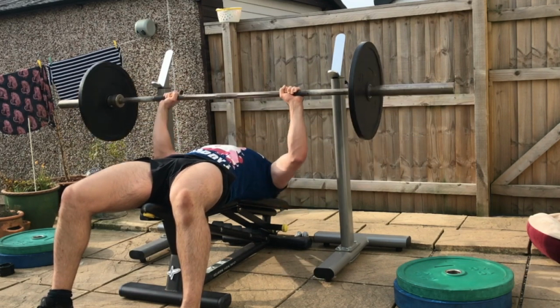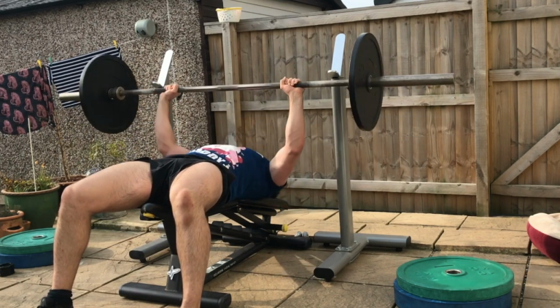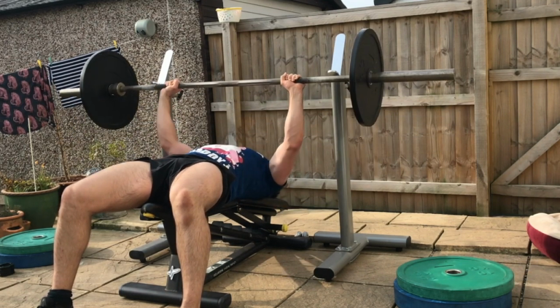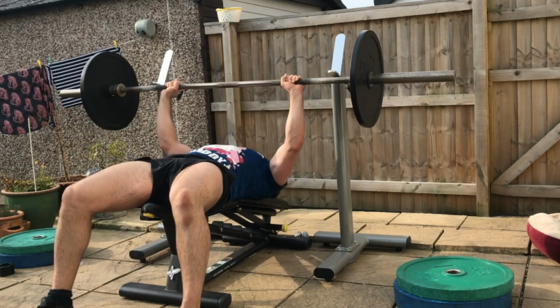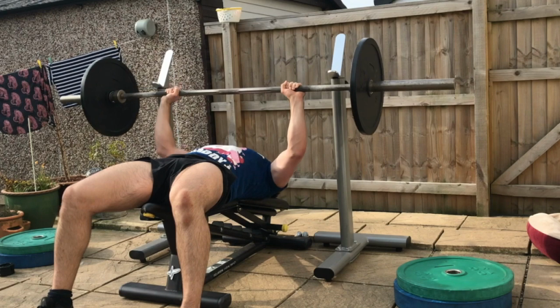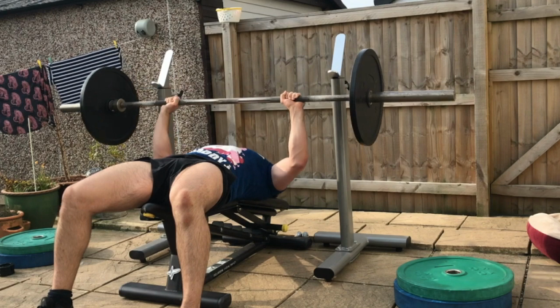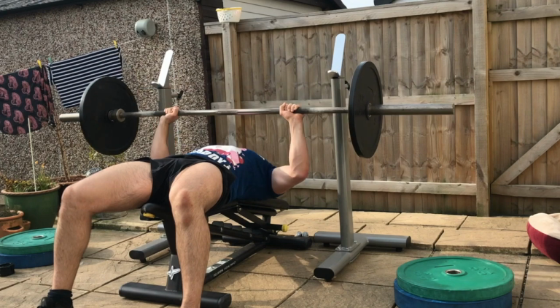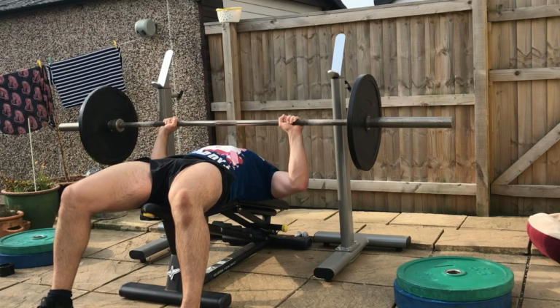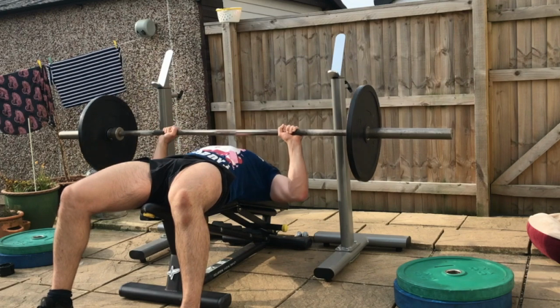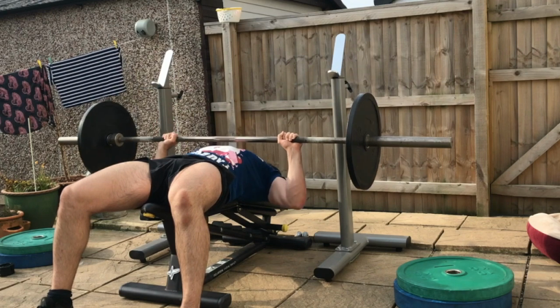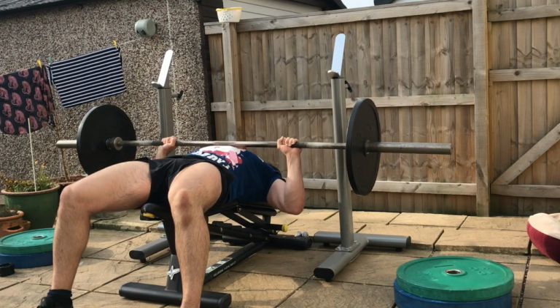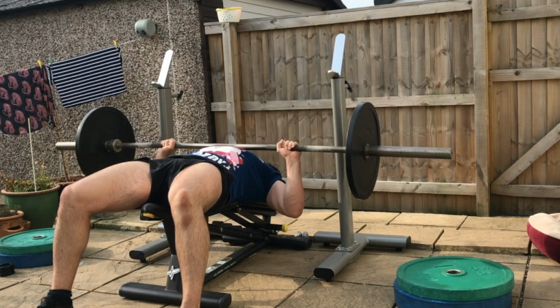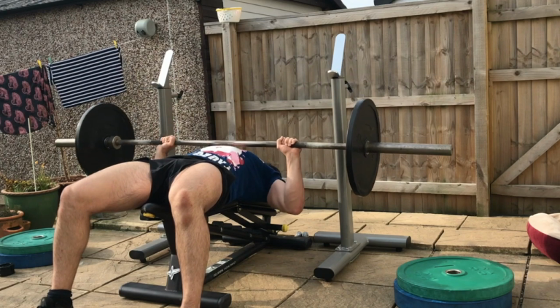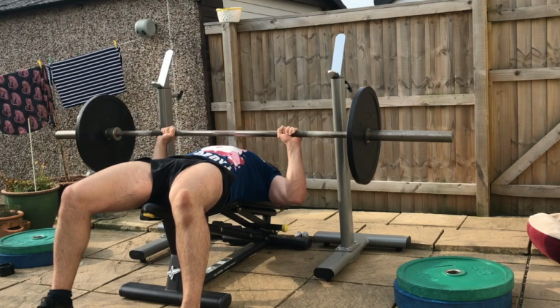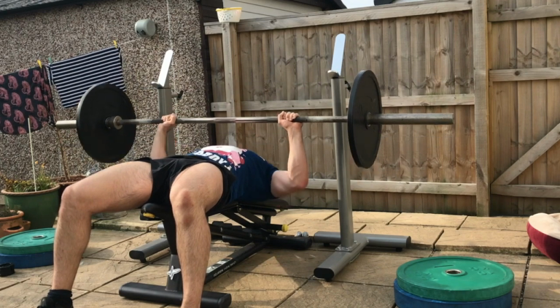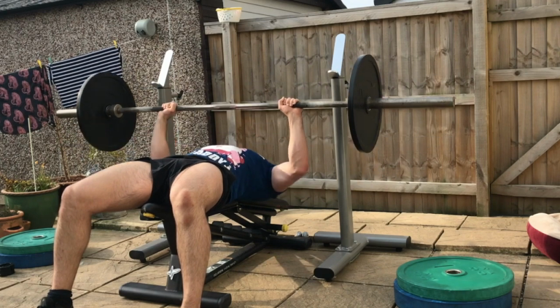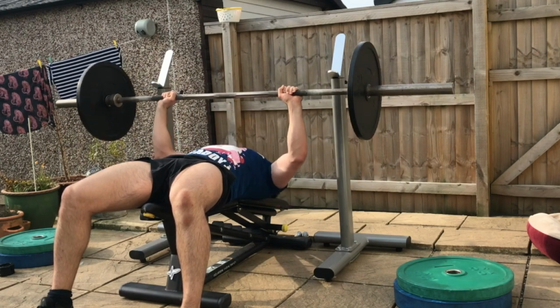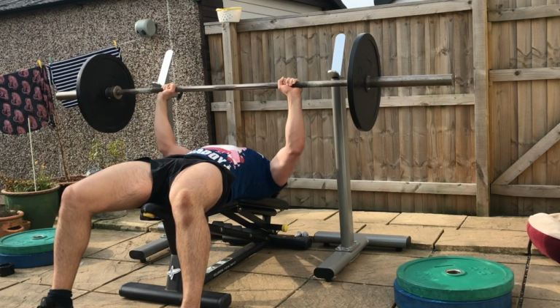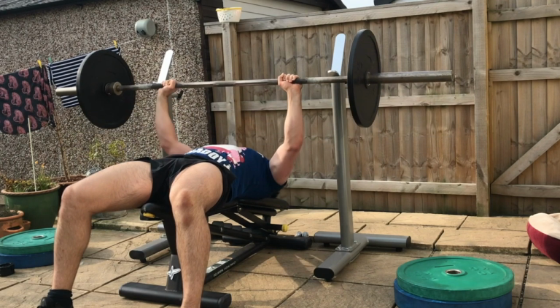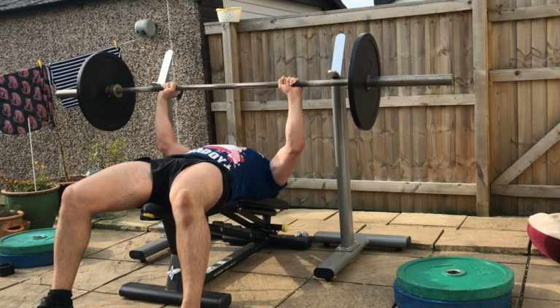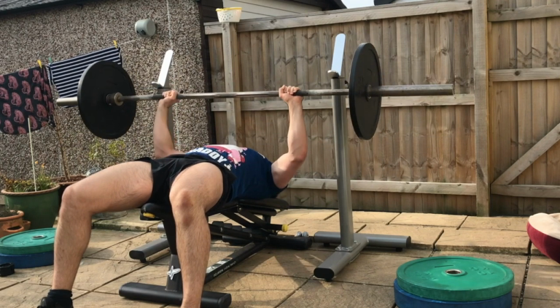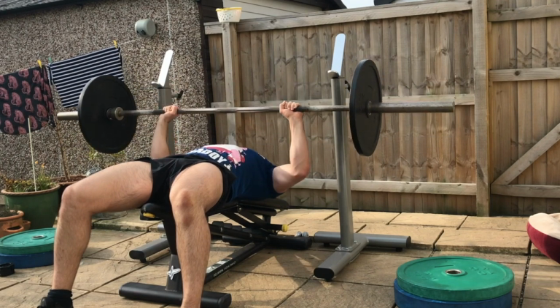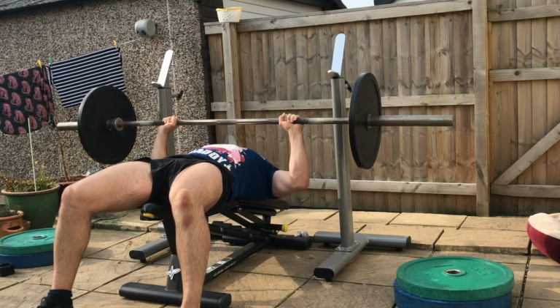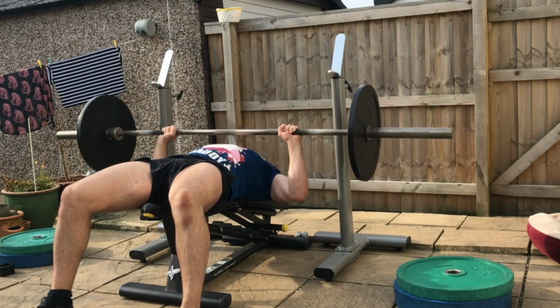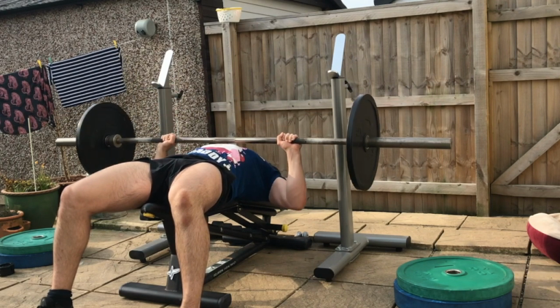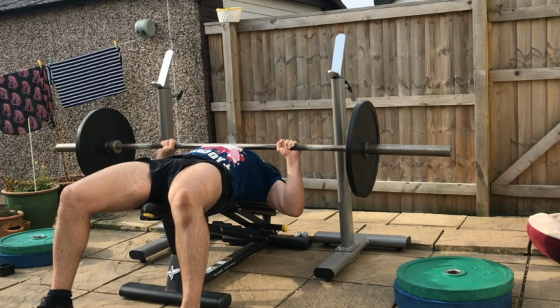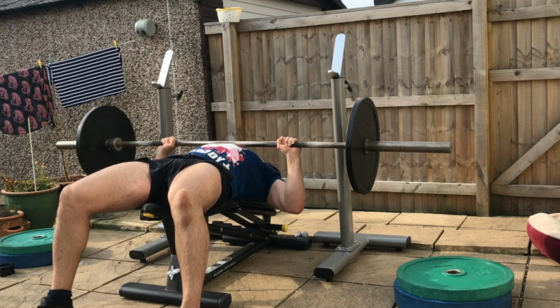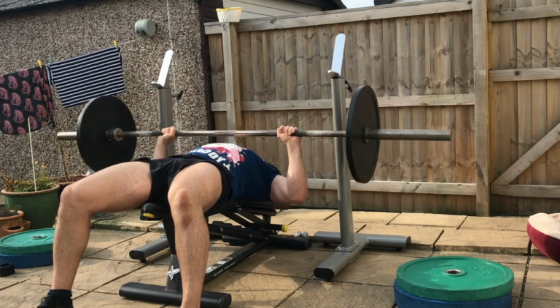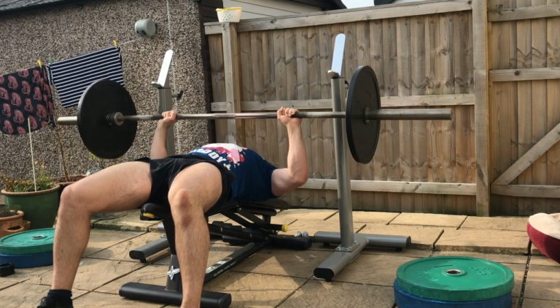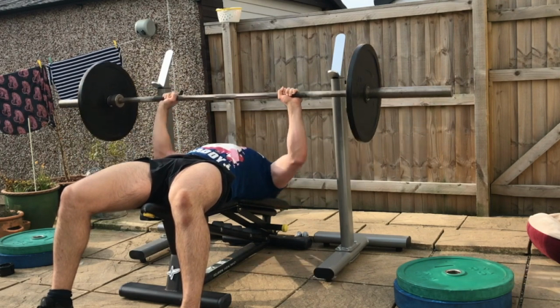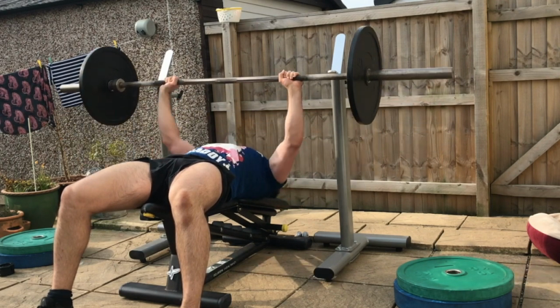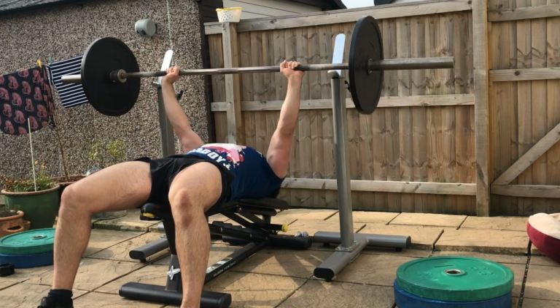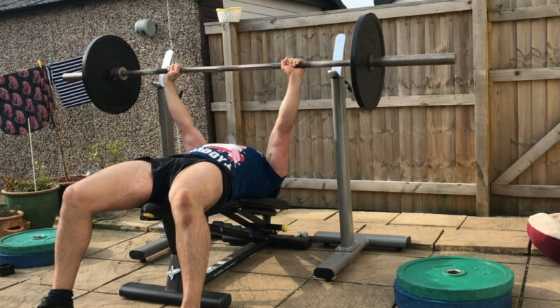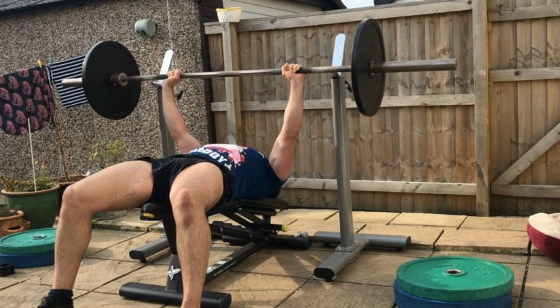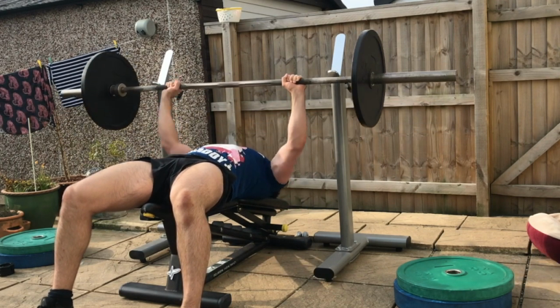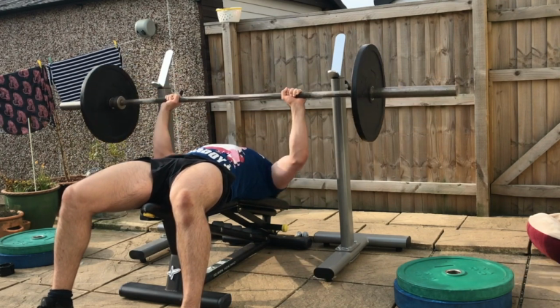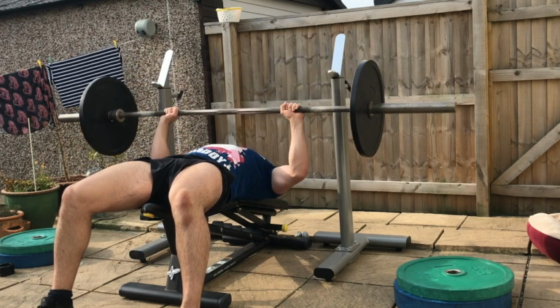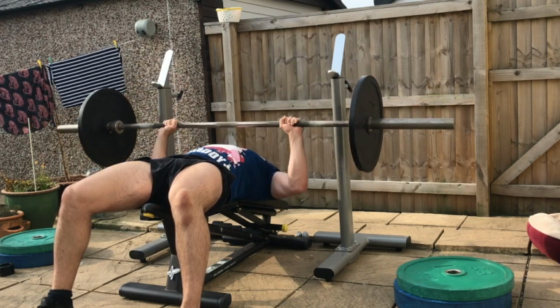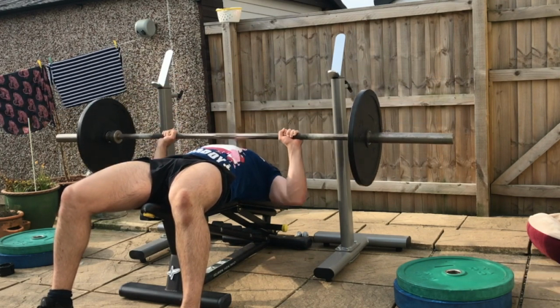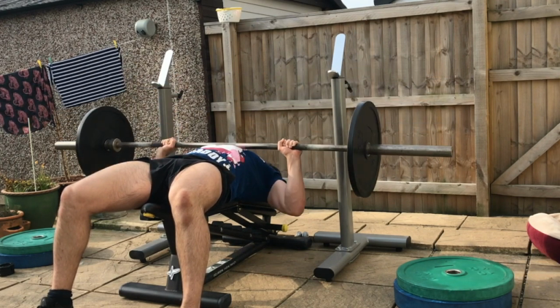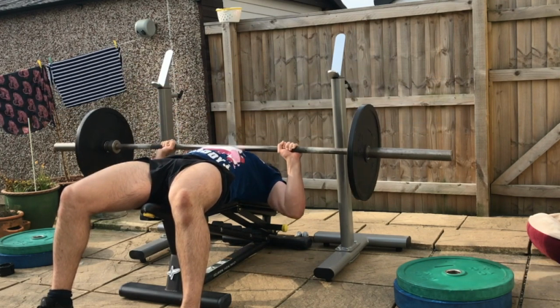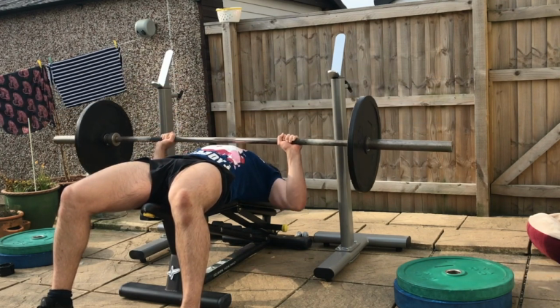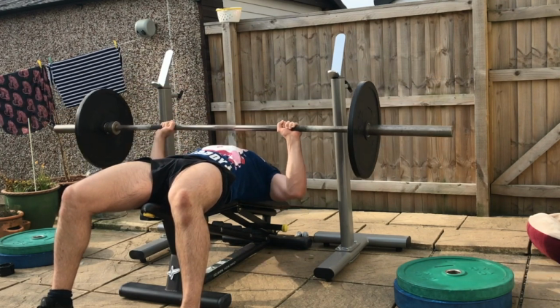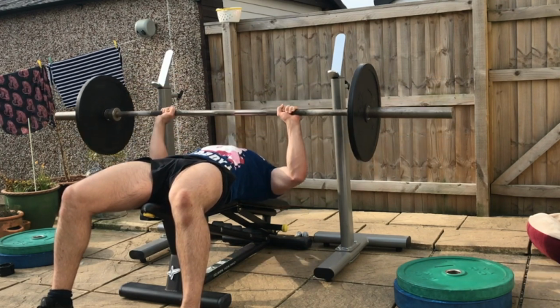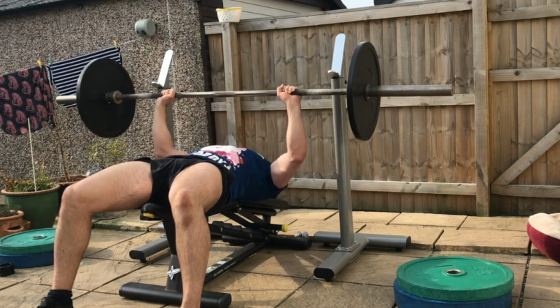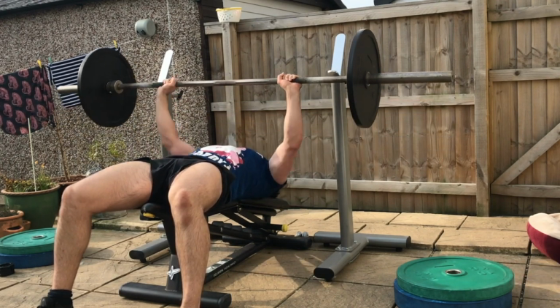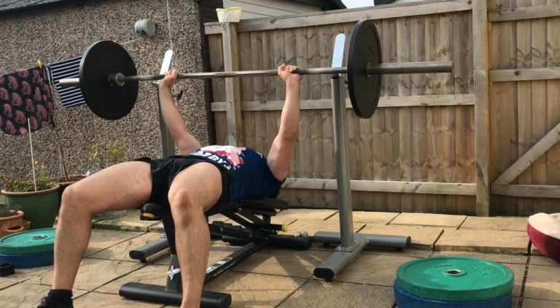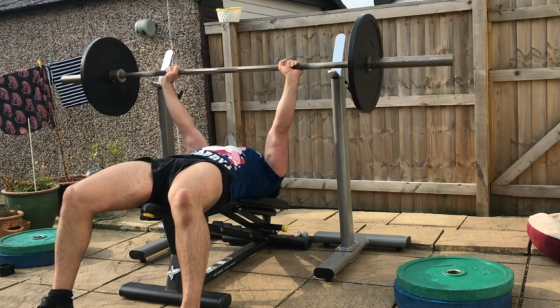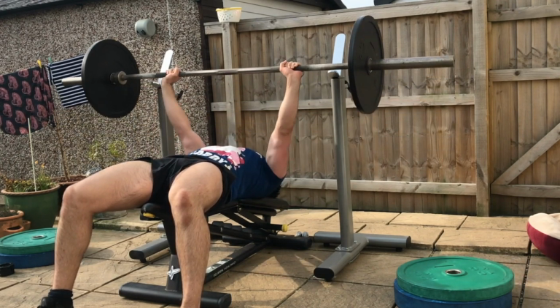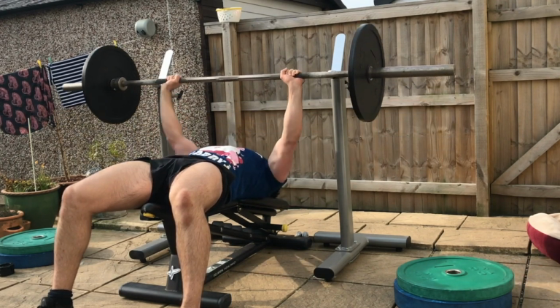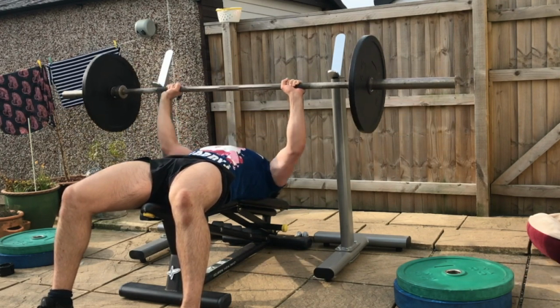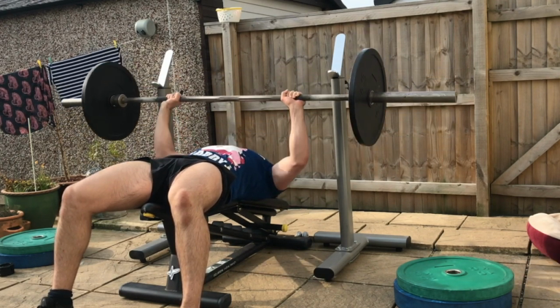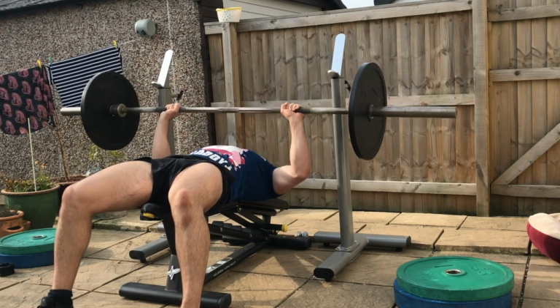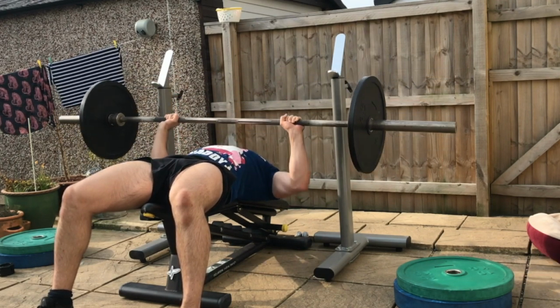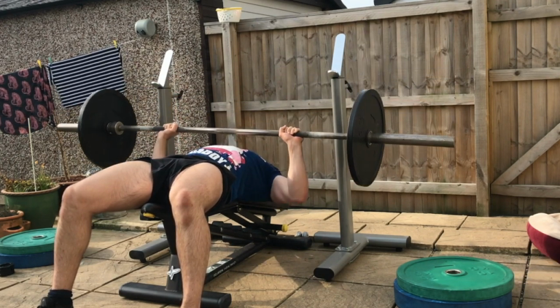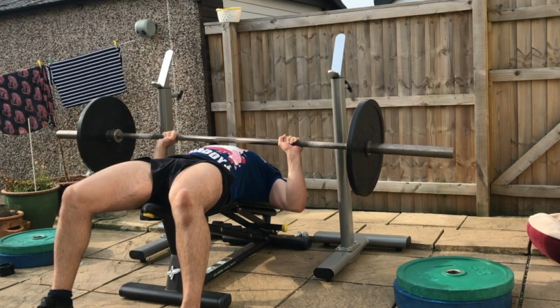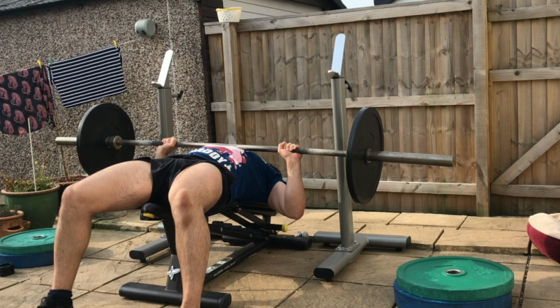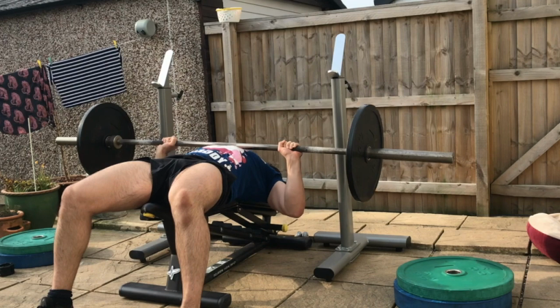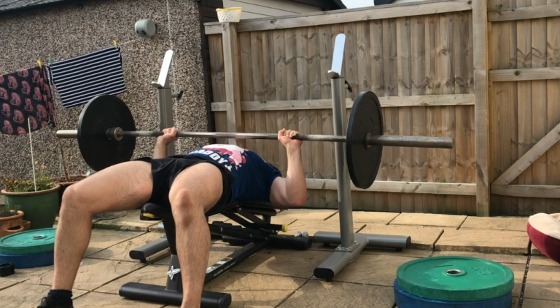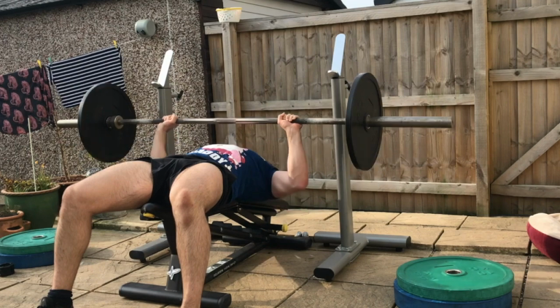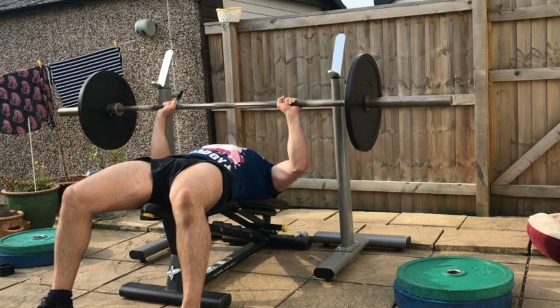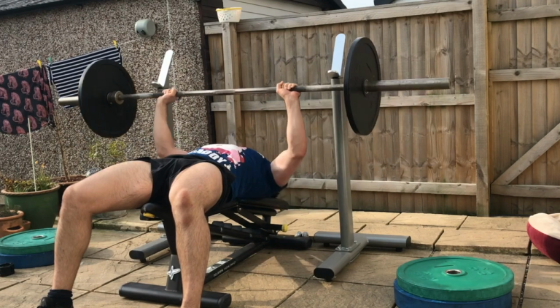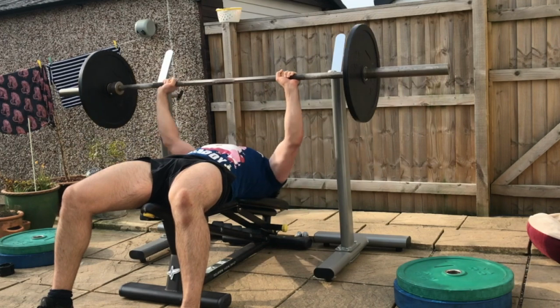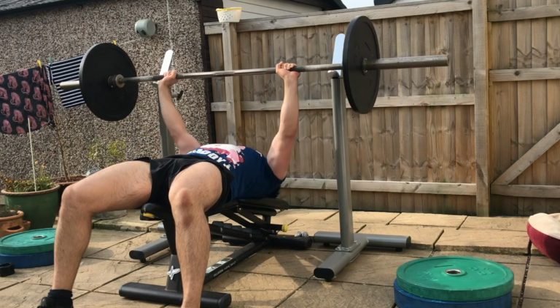Lower the barbell down towards the chest, elbows abducted at 45 degrees. Perform seven repetitions from the bottom to halfway up.